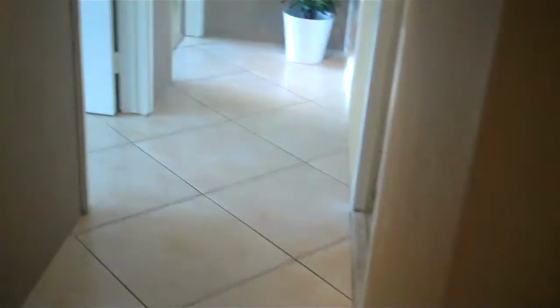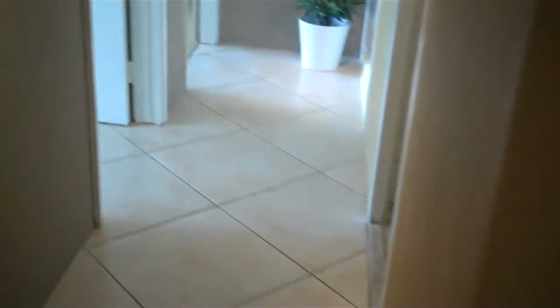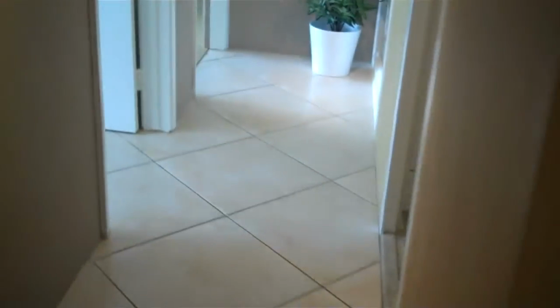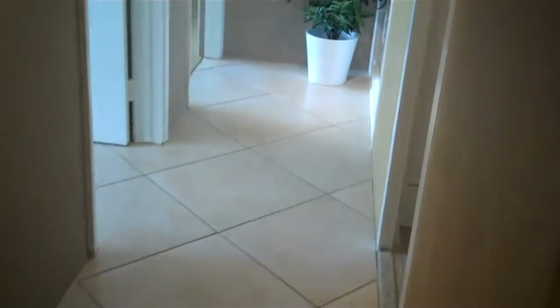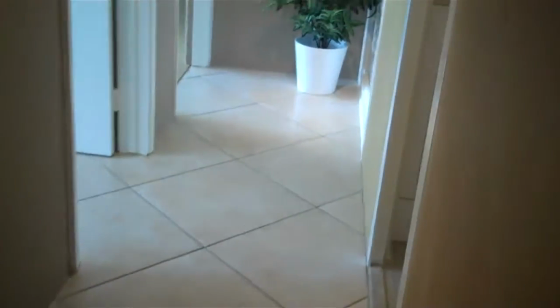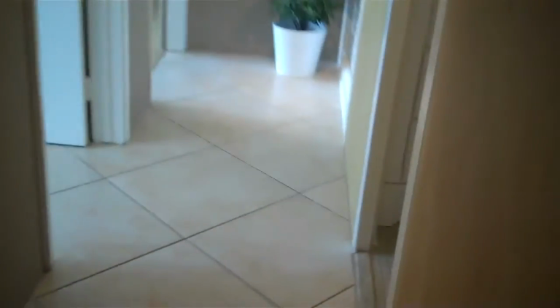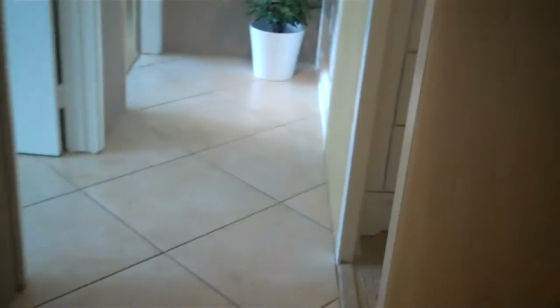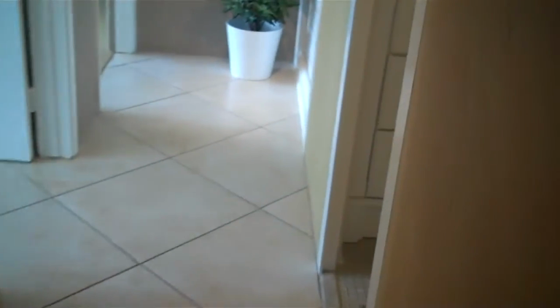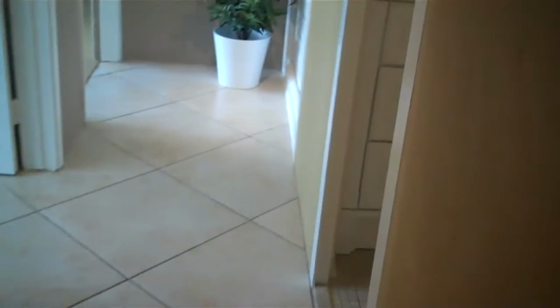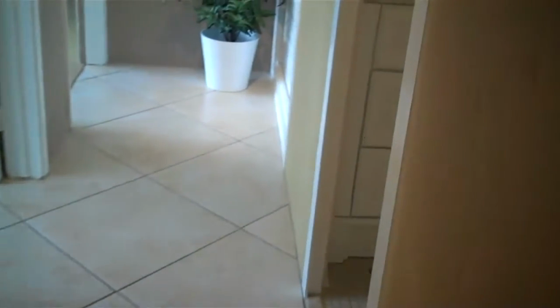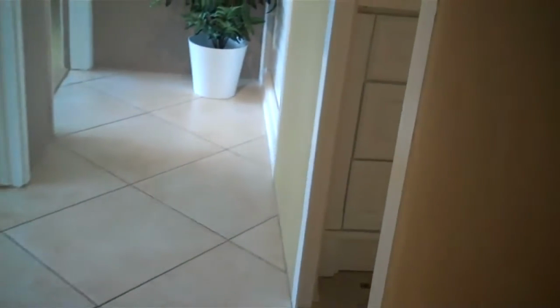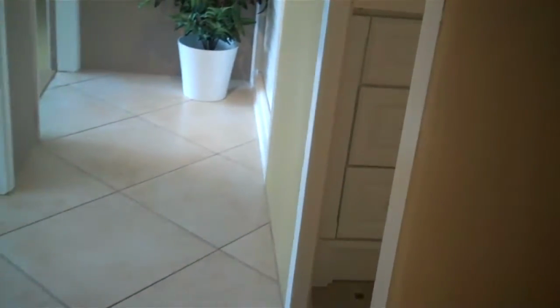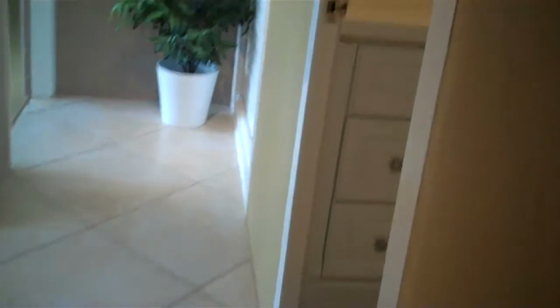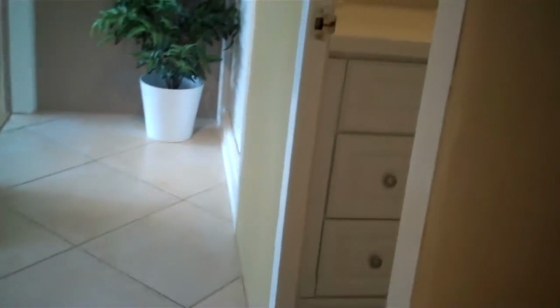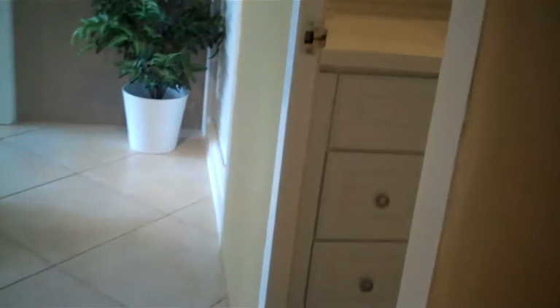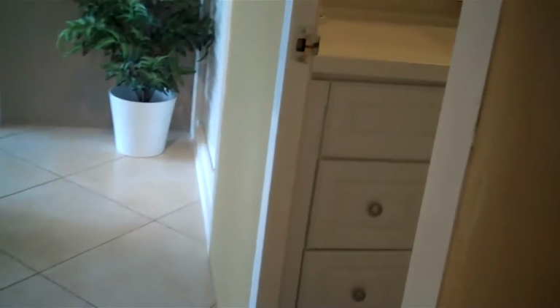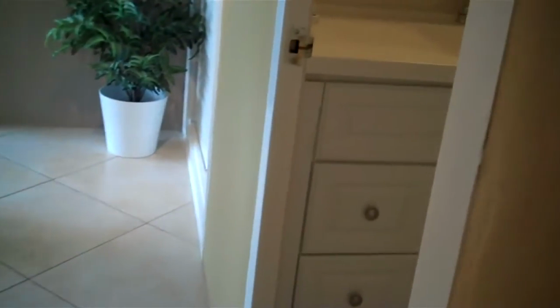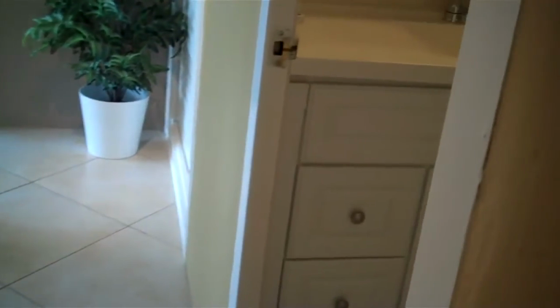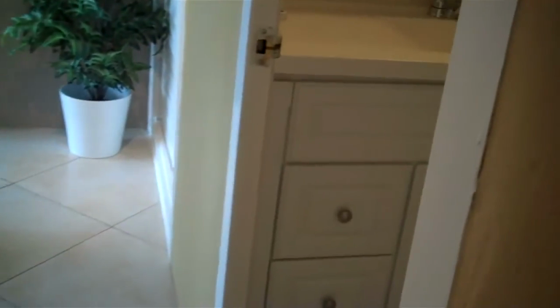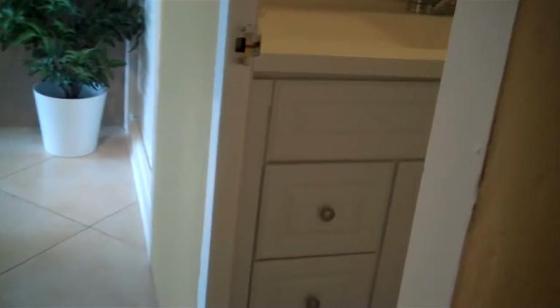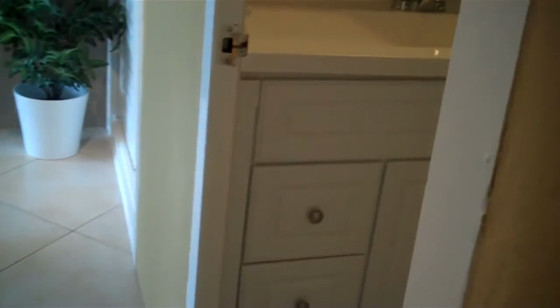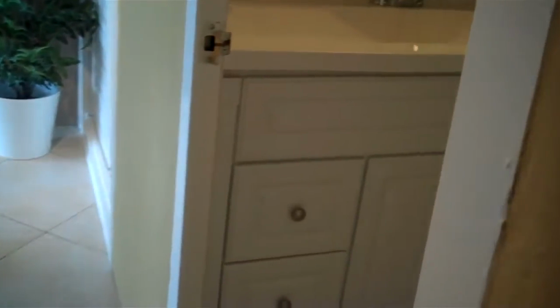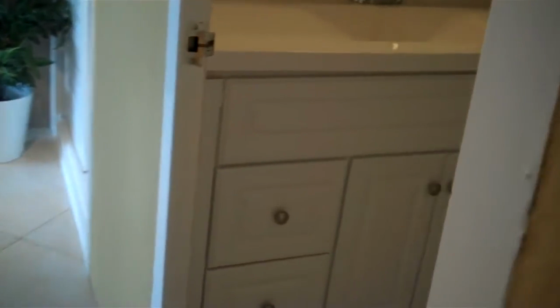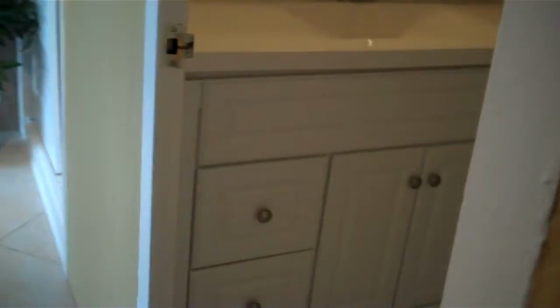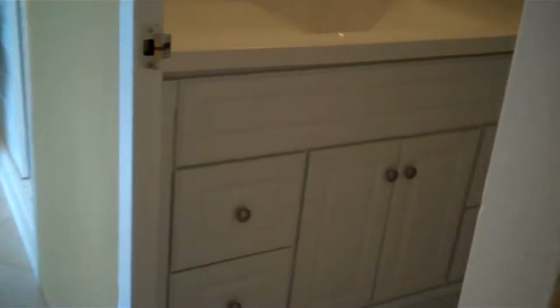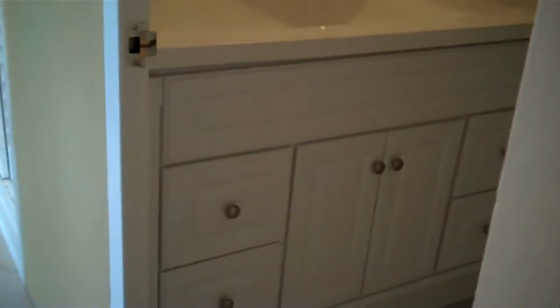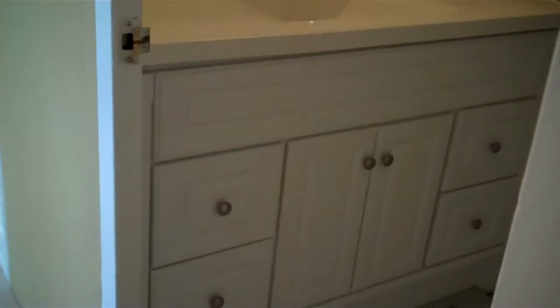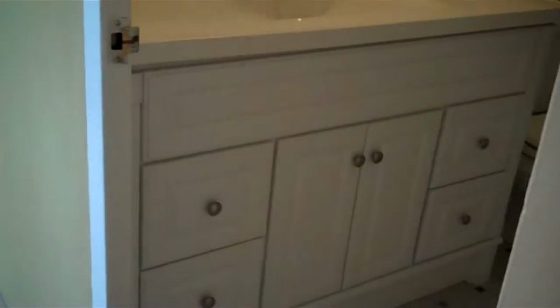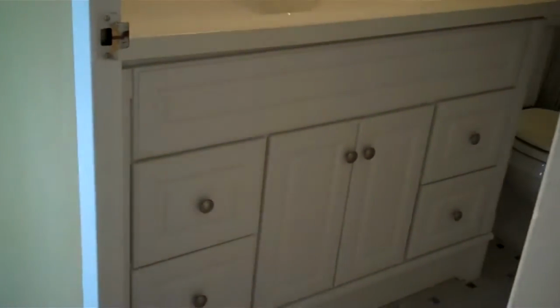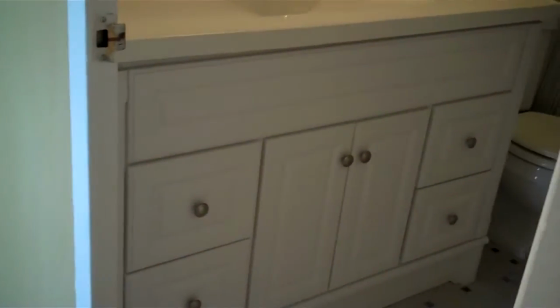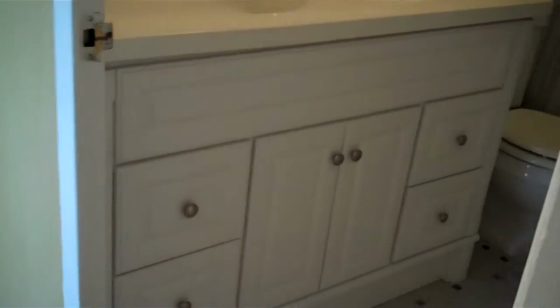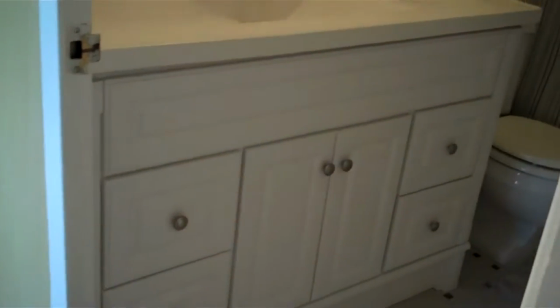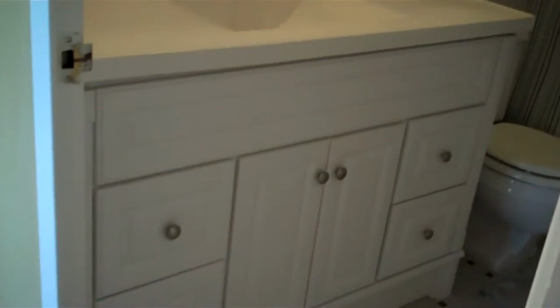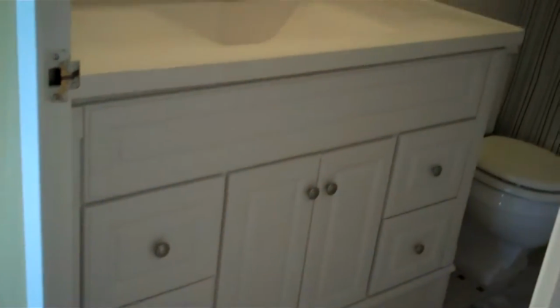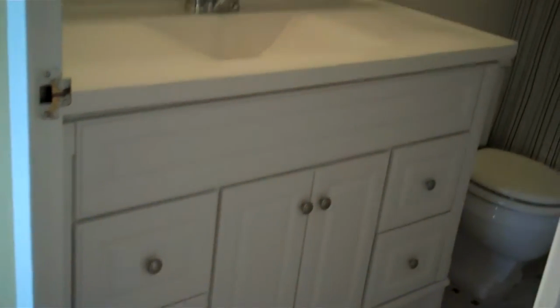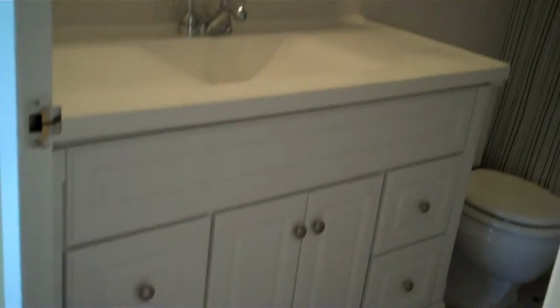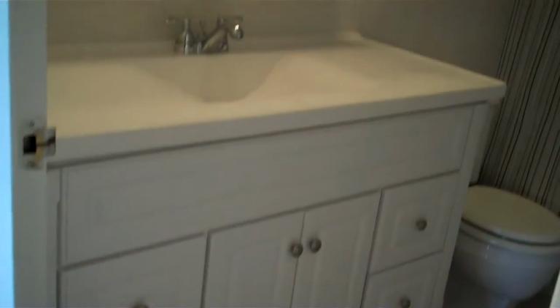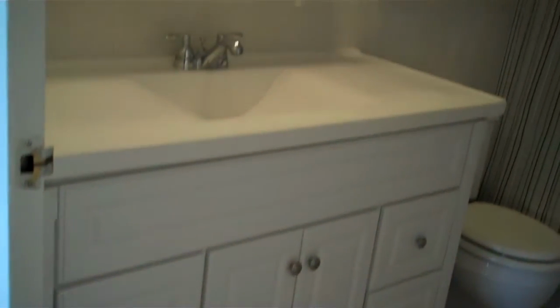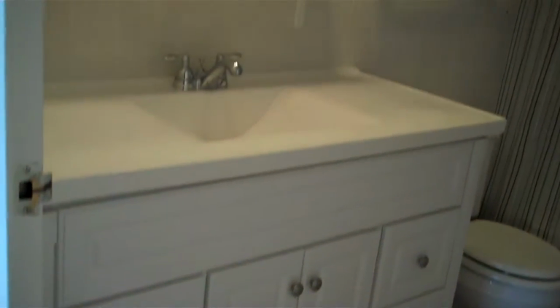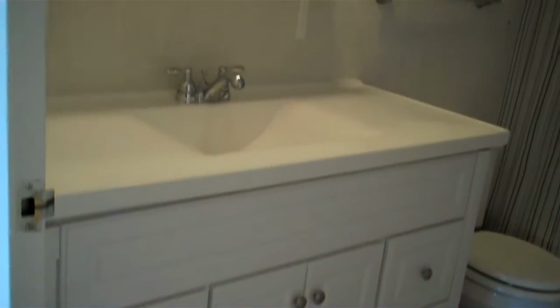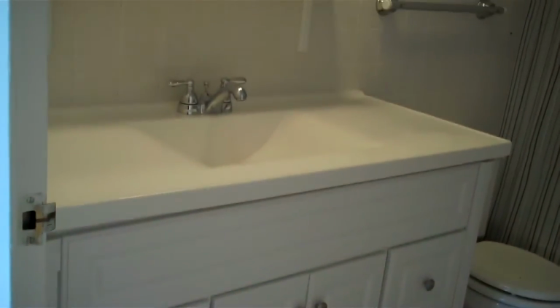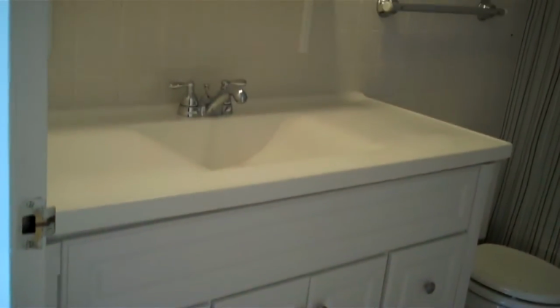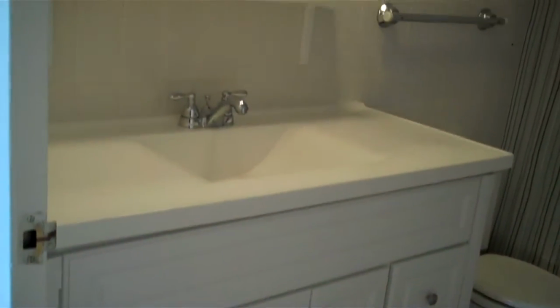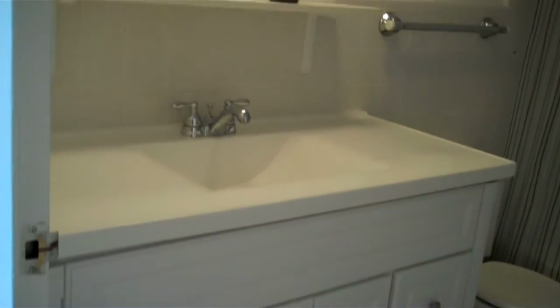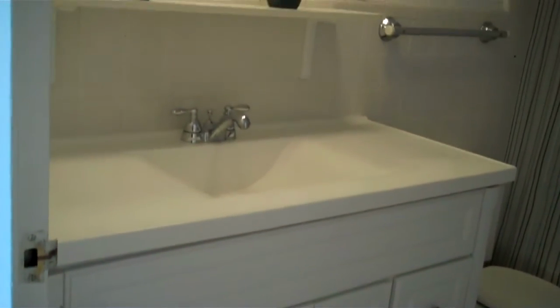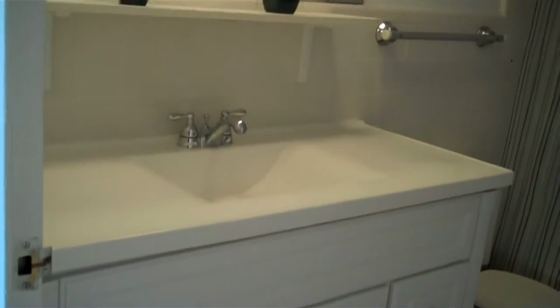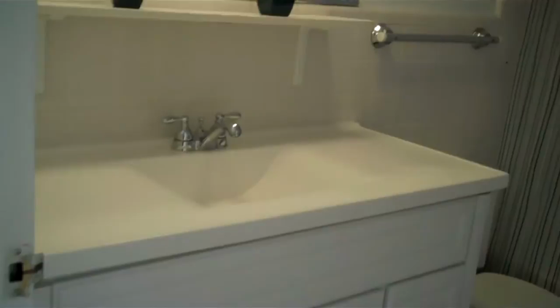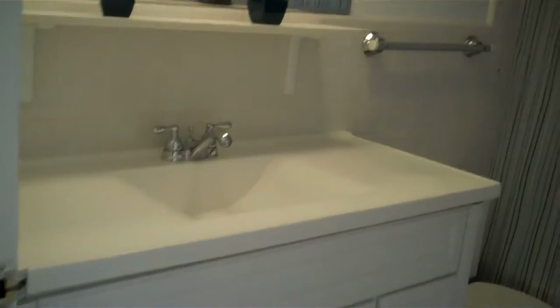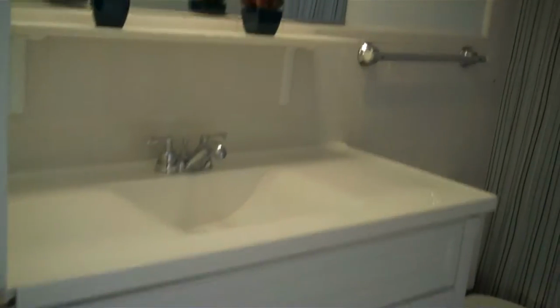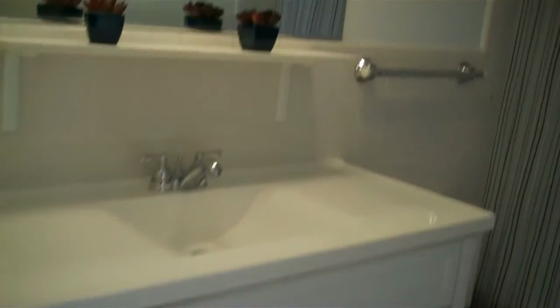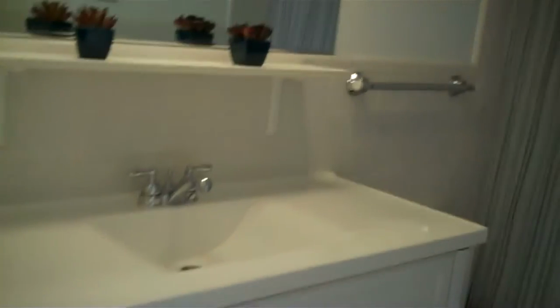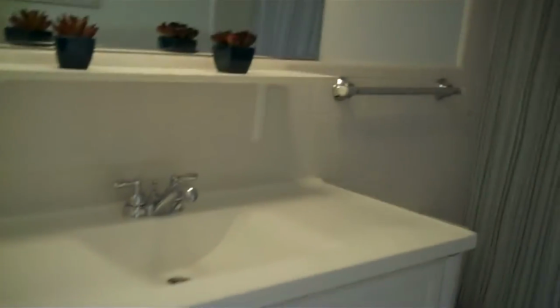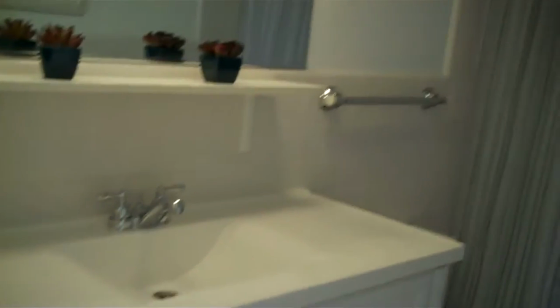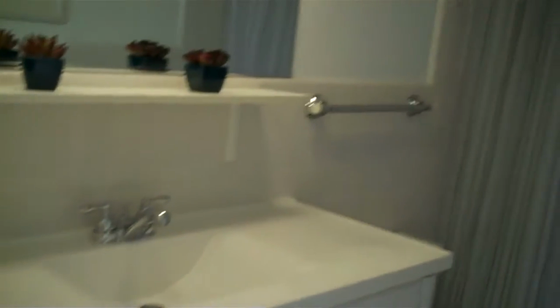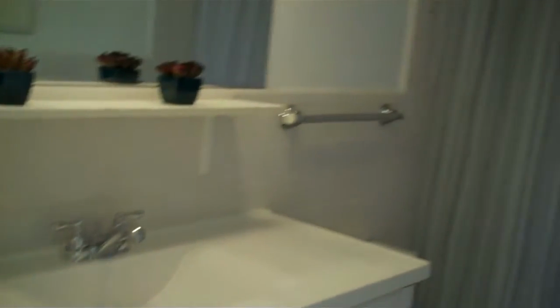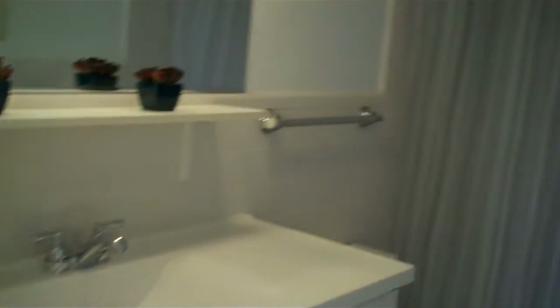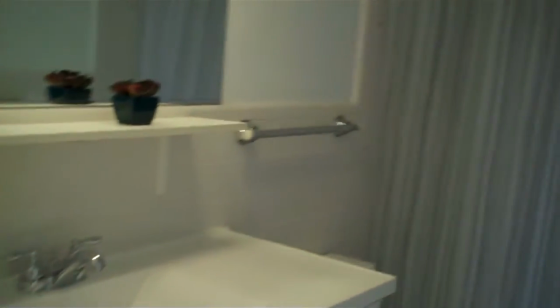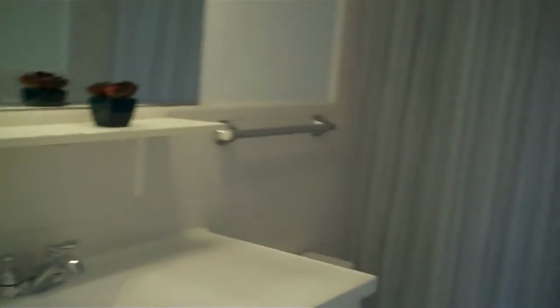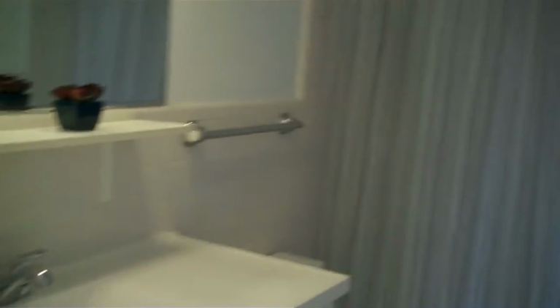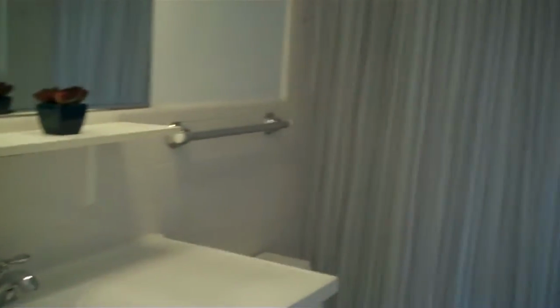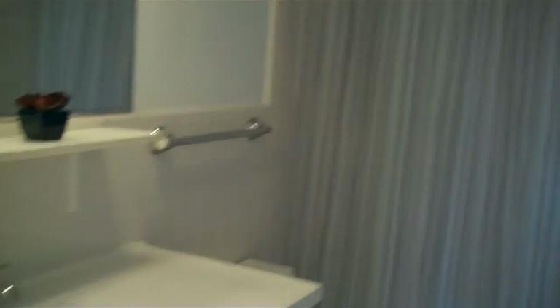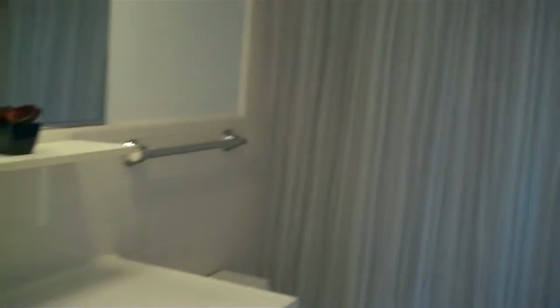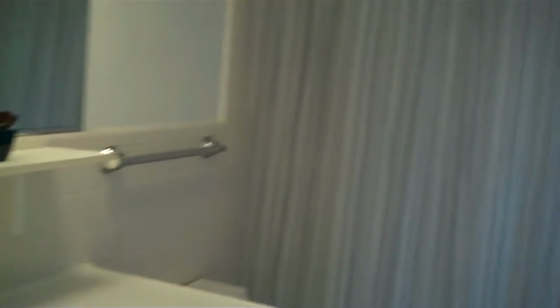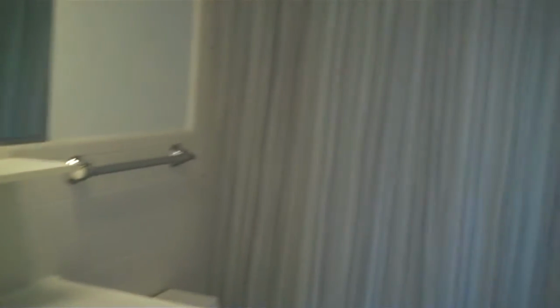The owner just had new vanities installed — raised height. Pretty bathrooms.